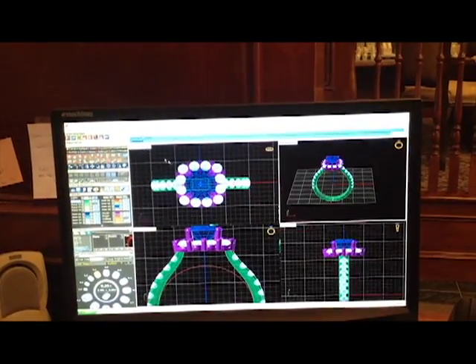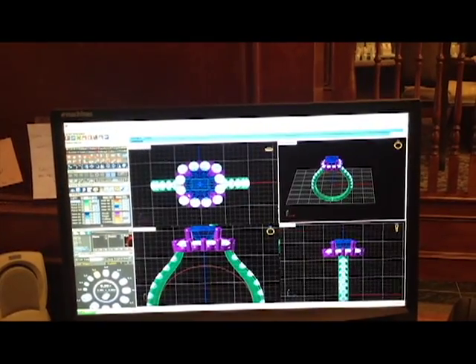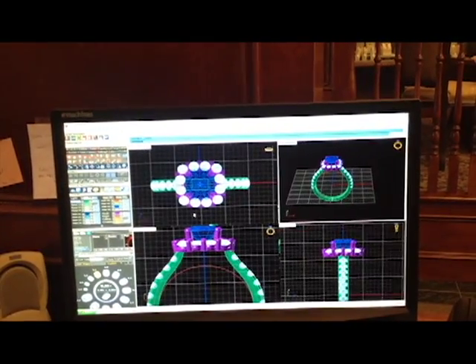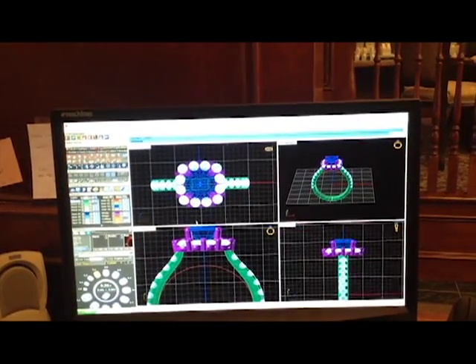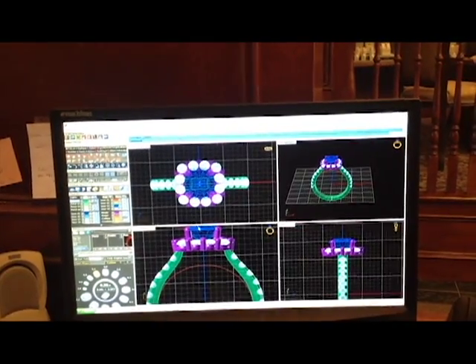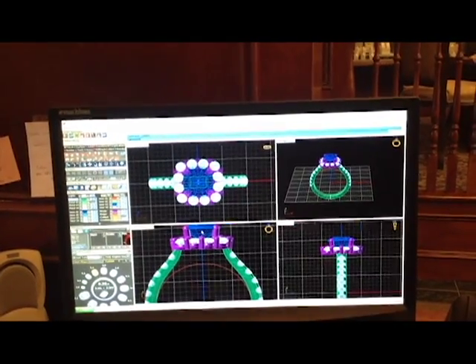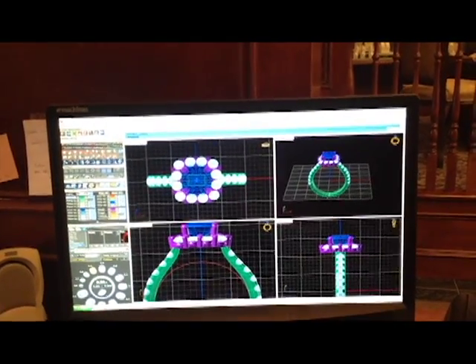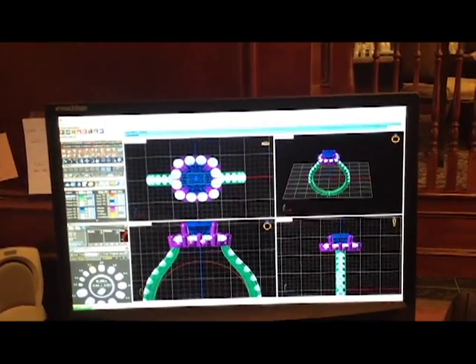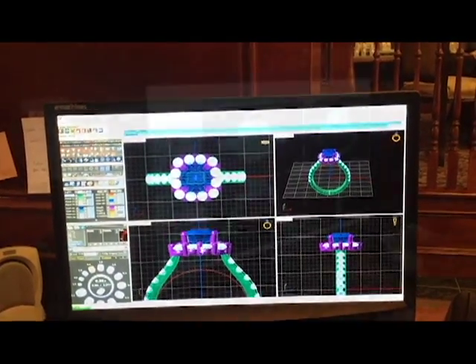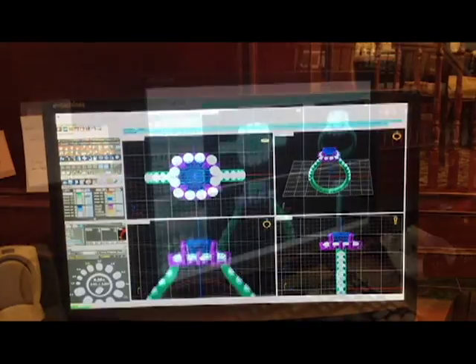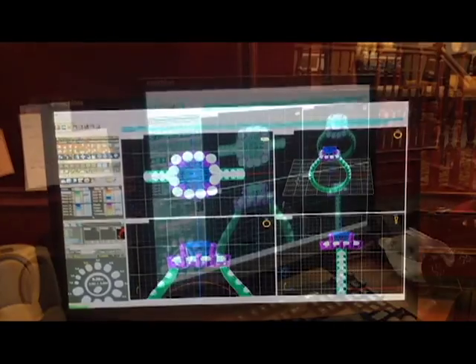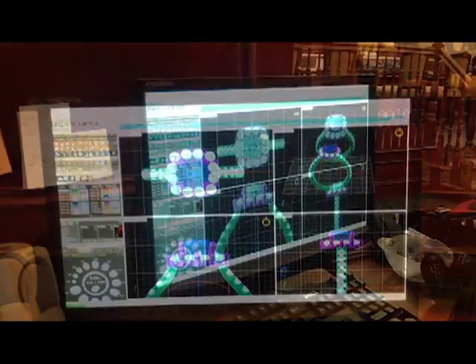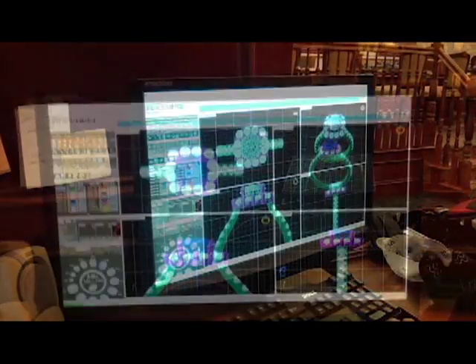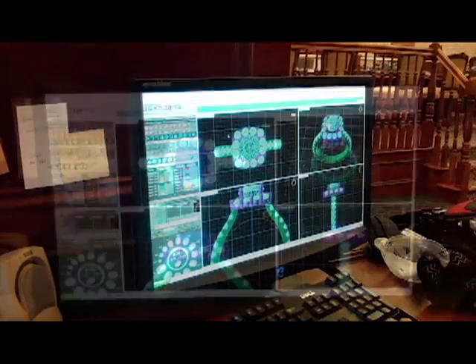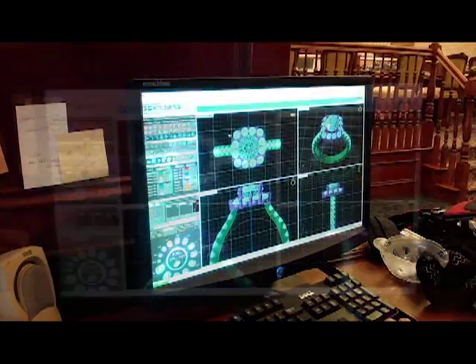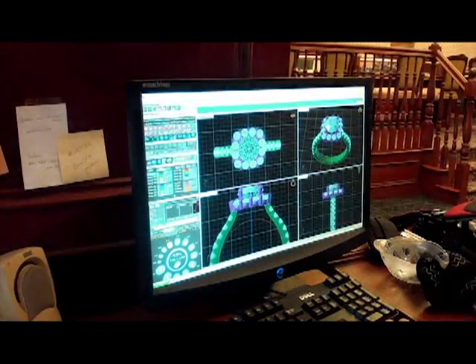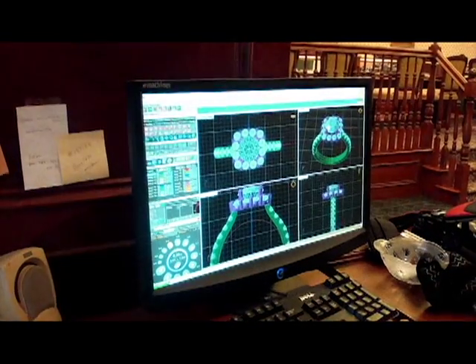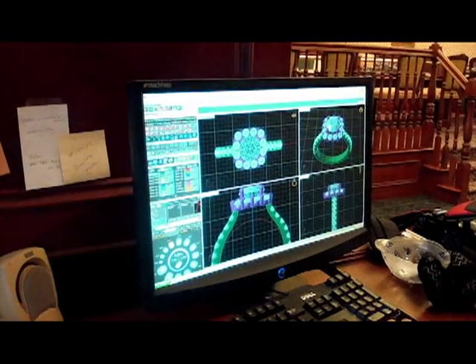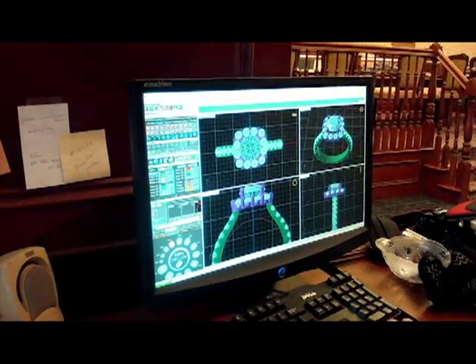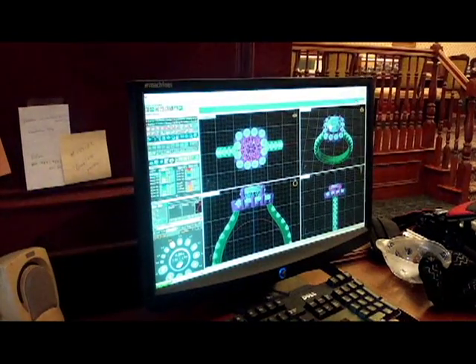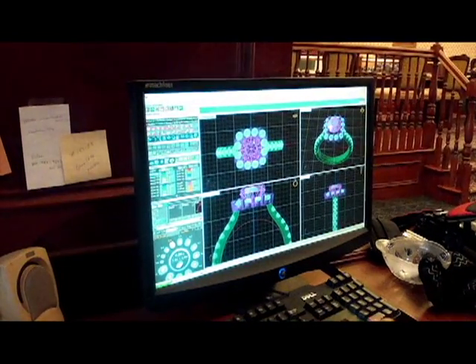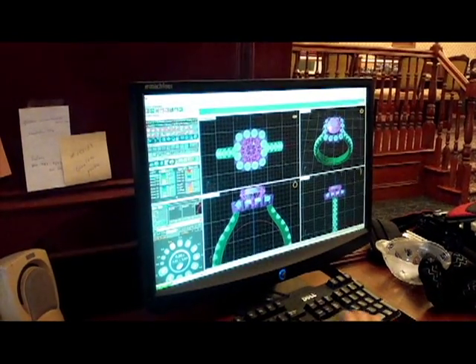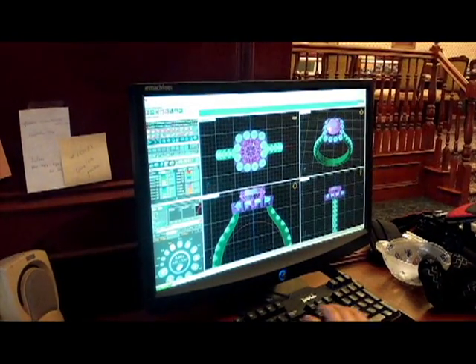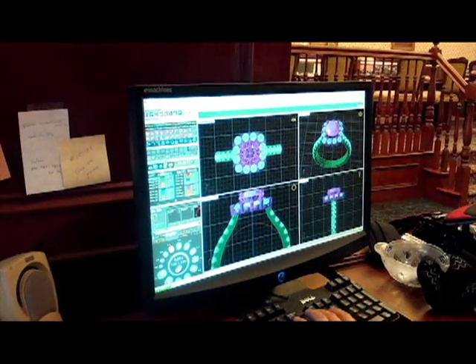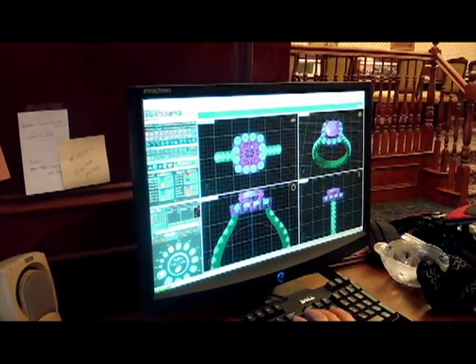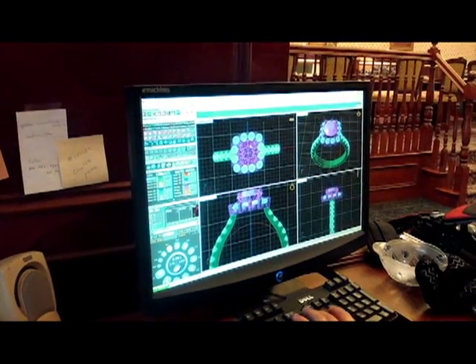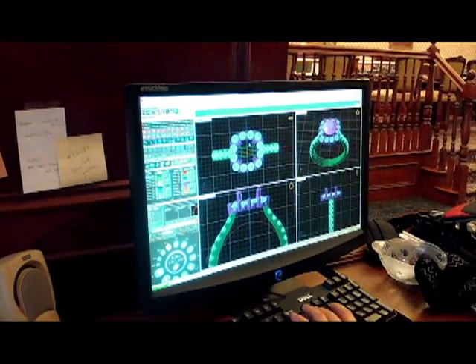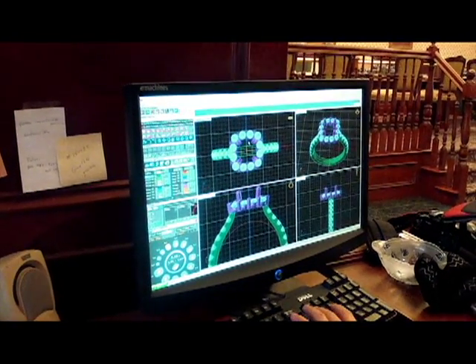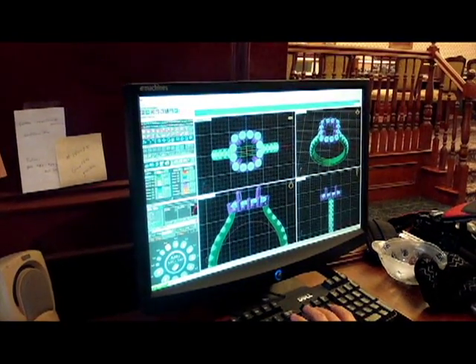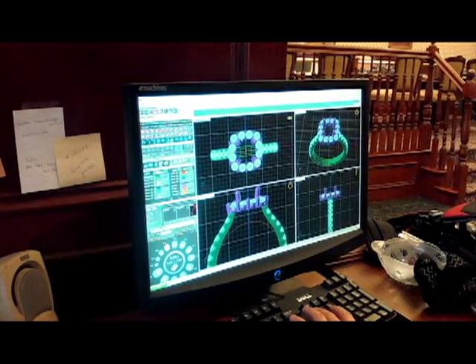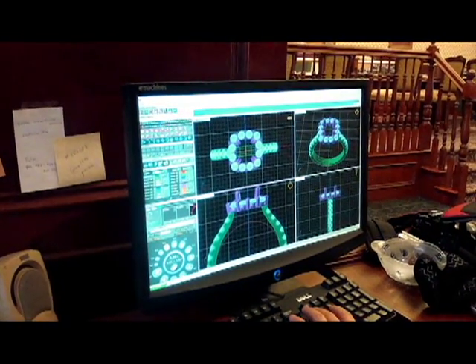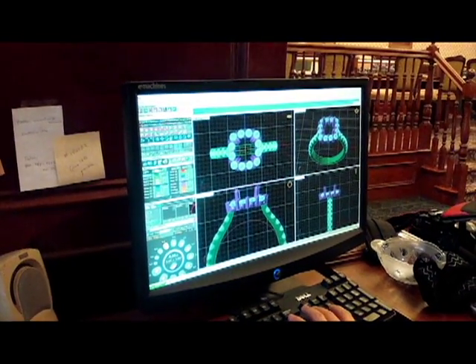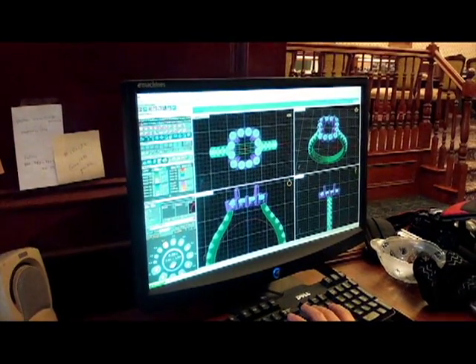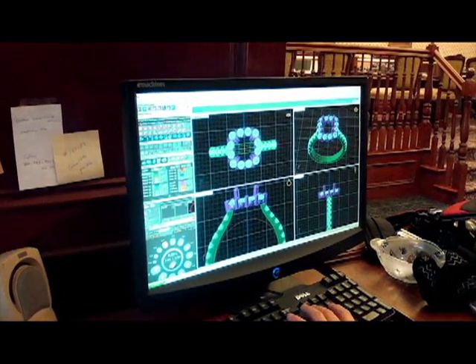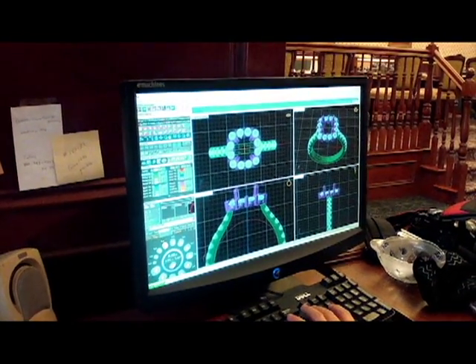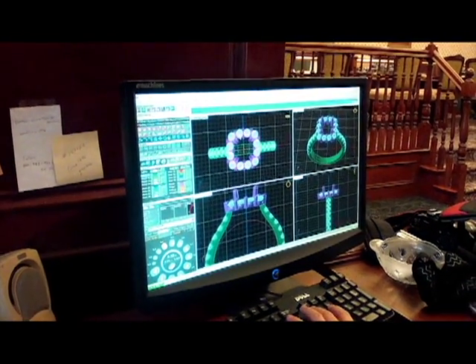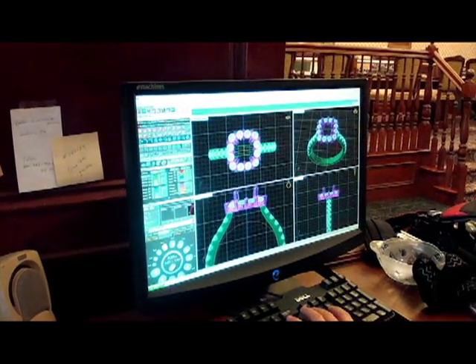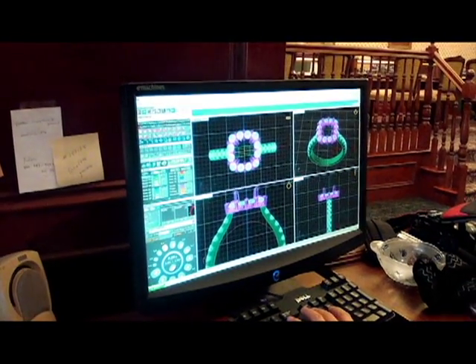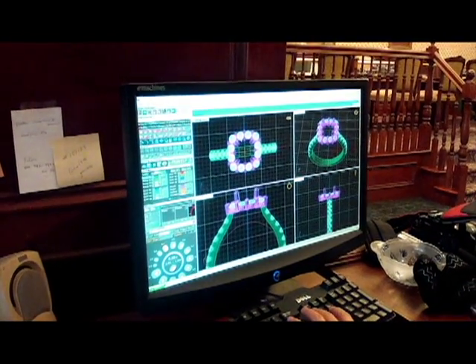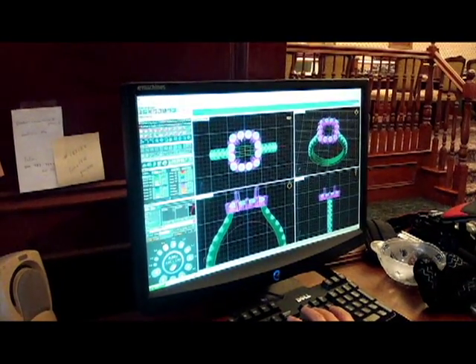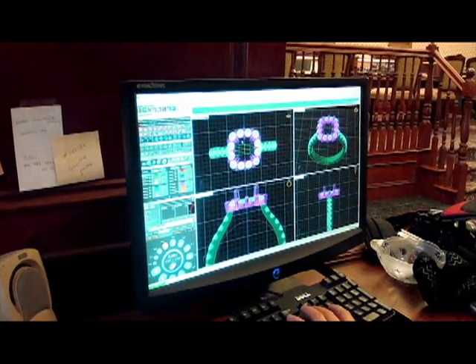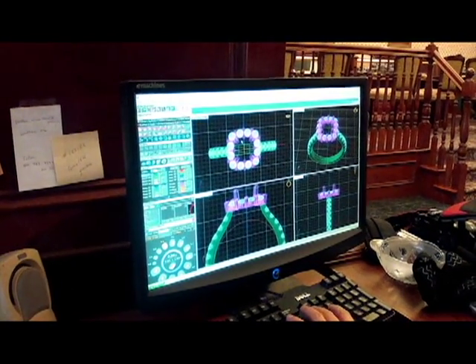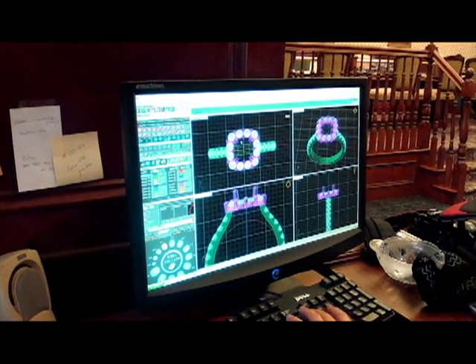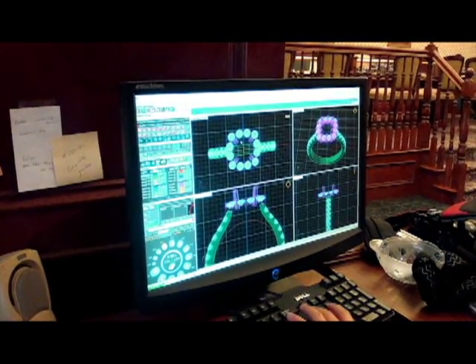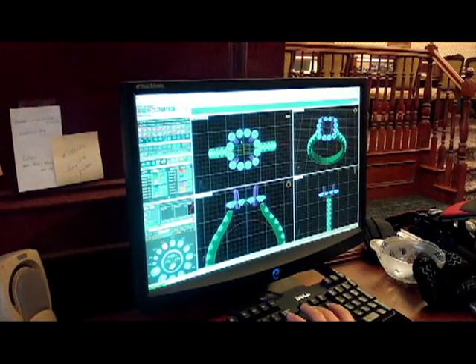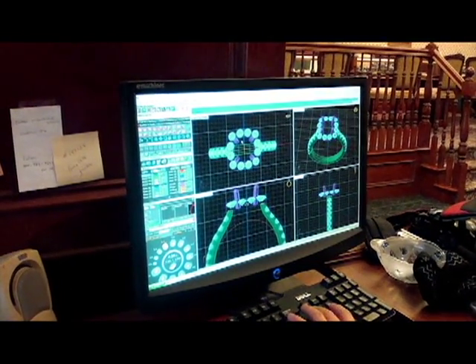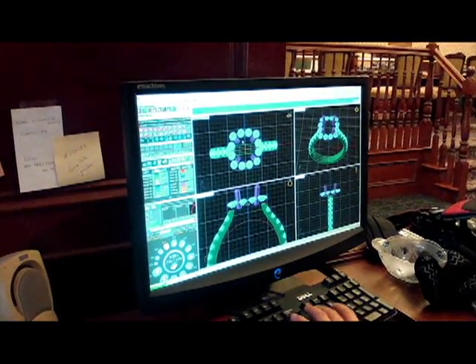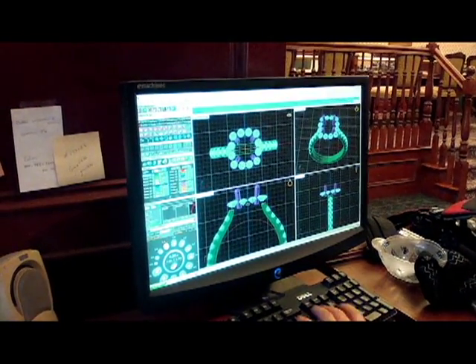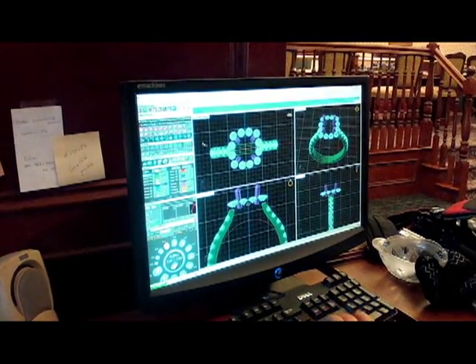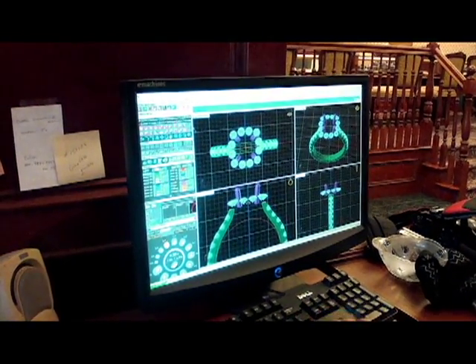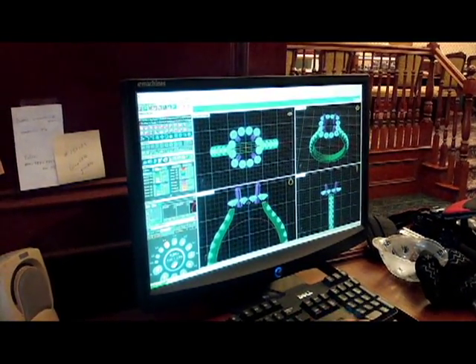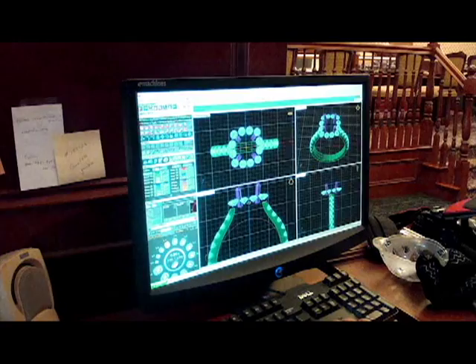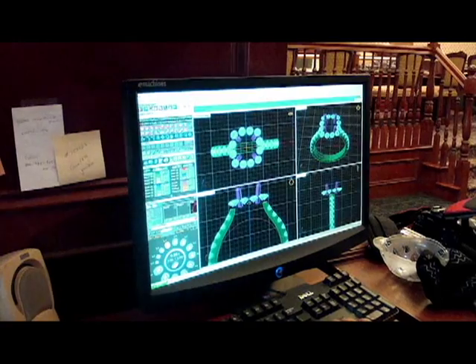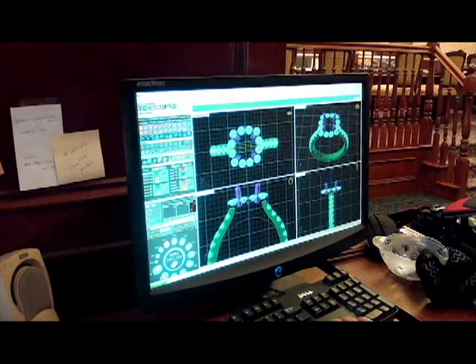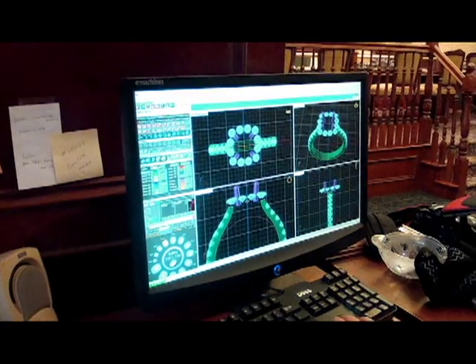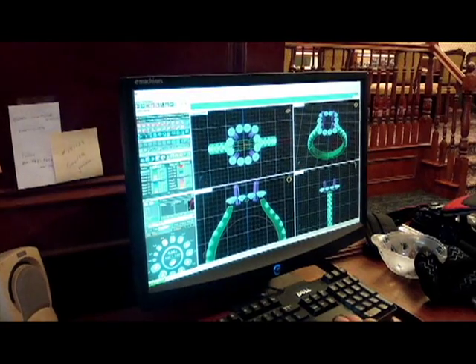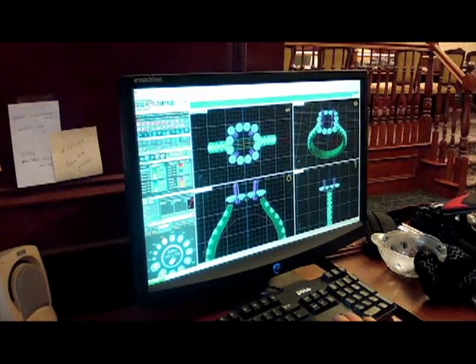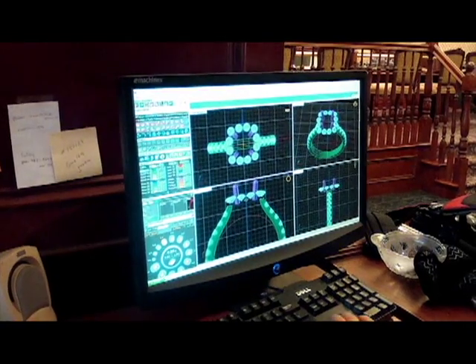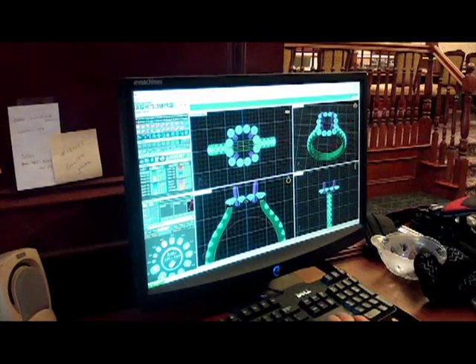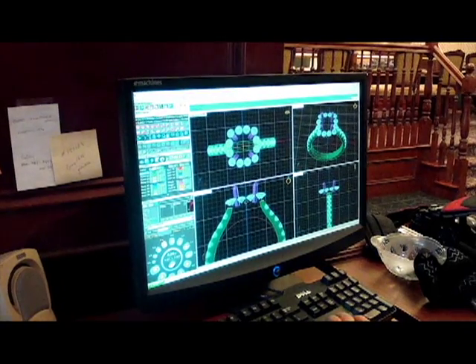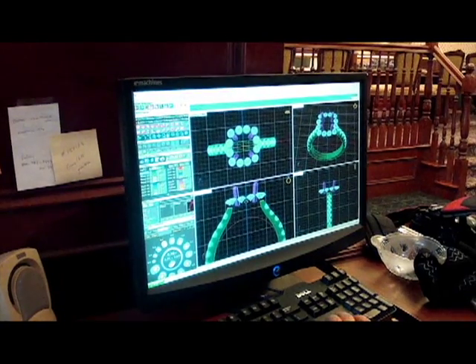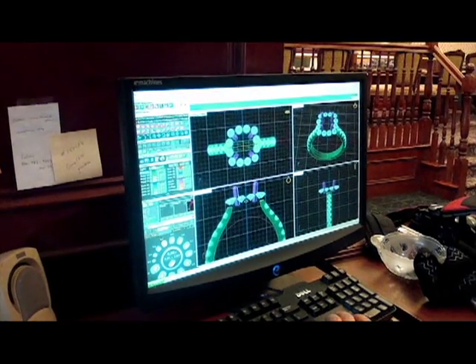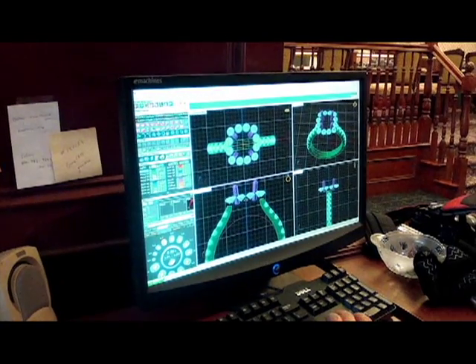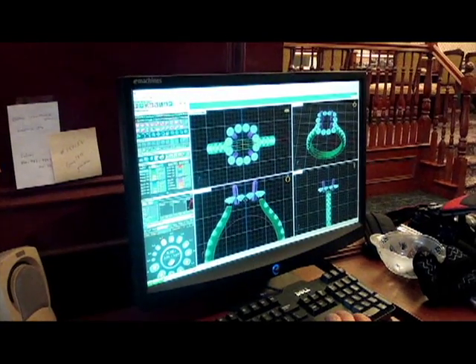This computer design will then be sent back to you for approval, and once you accept the design, that is when the magic begins.